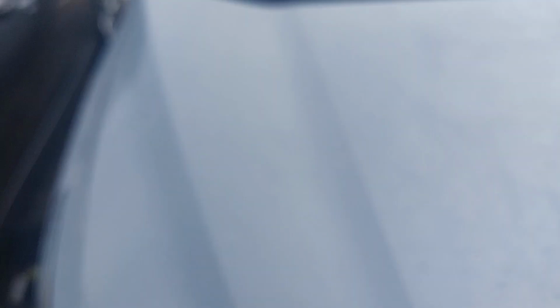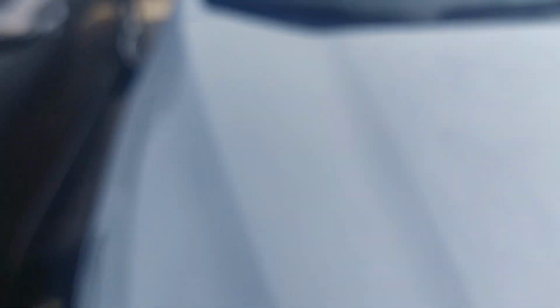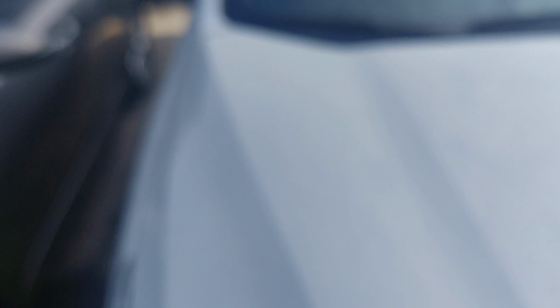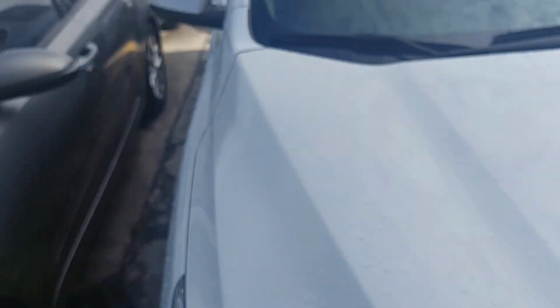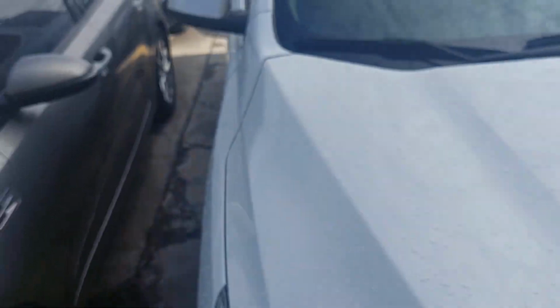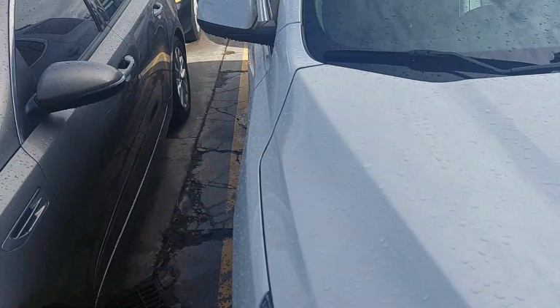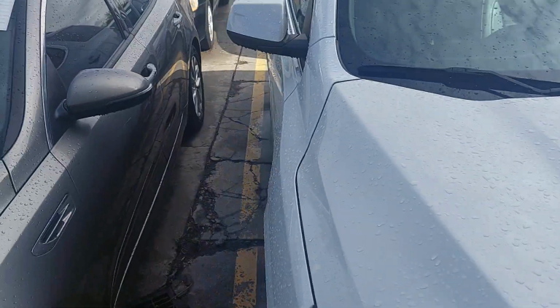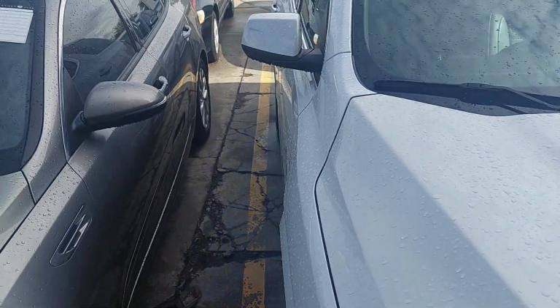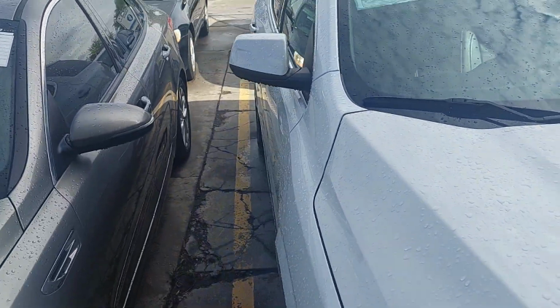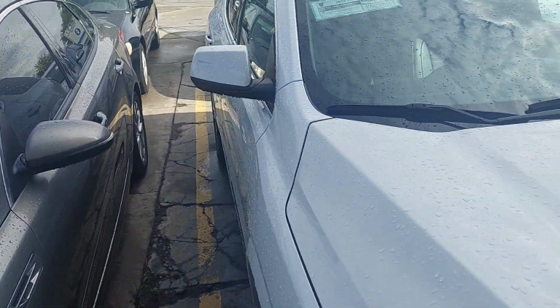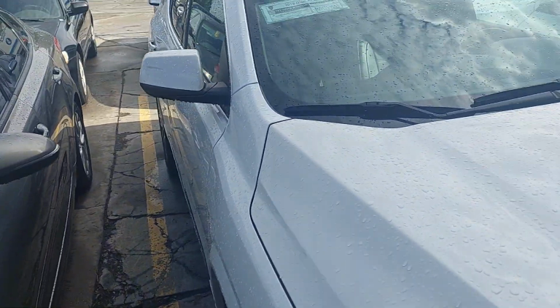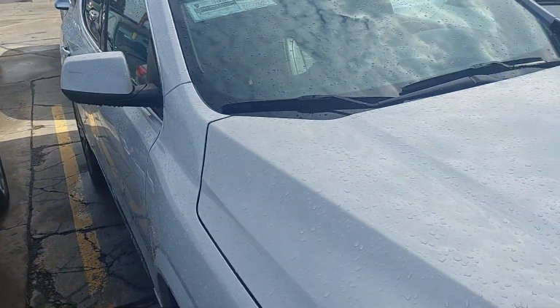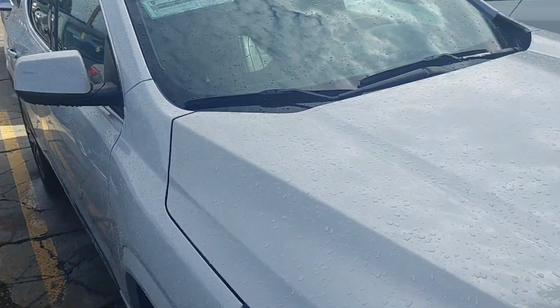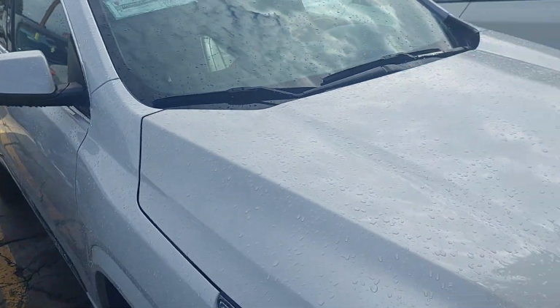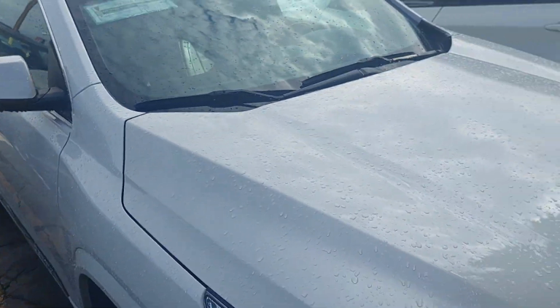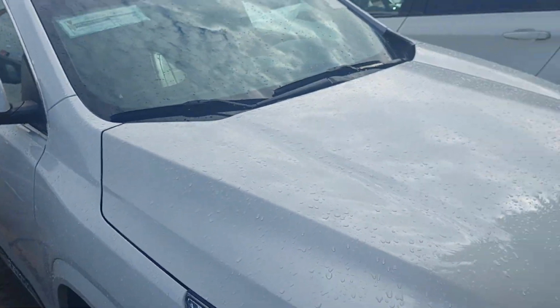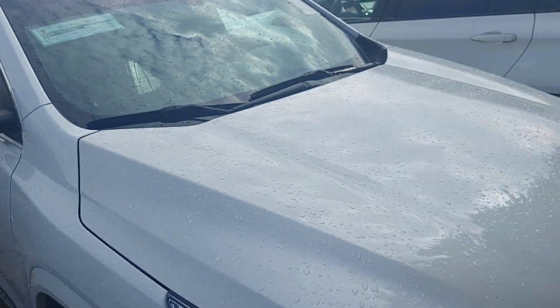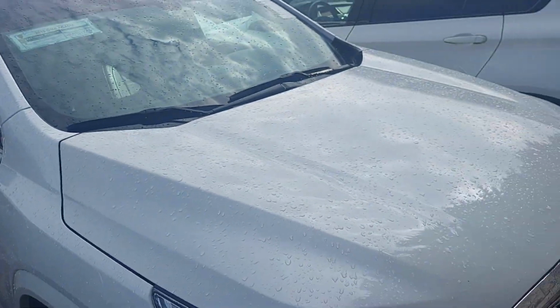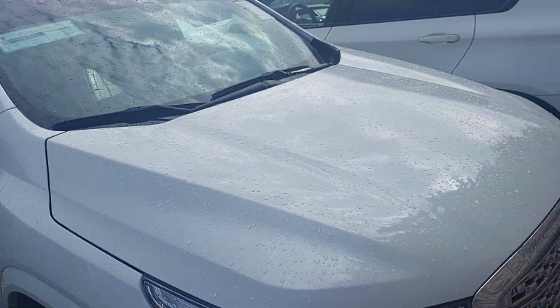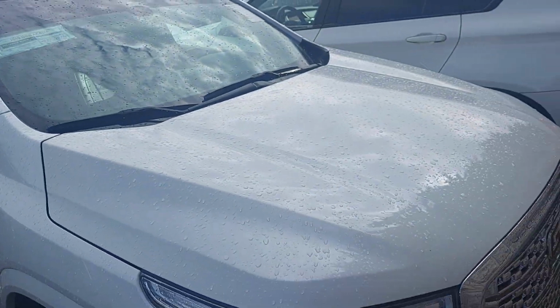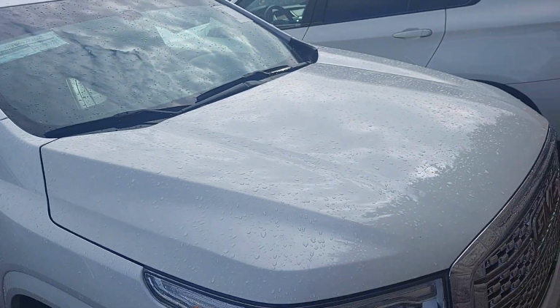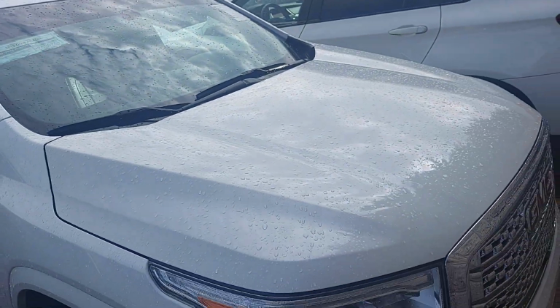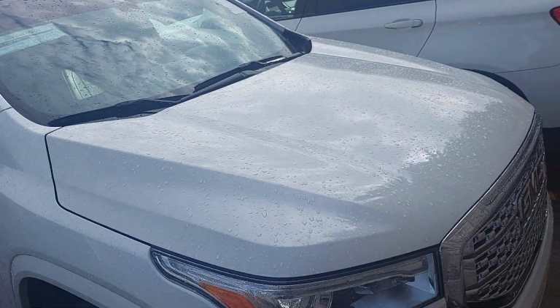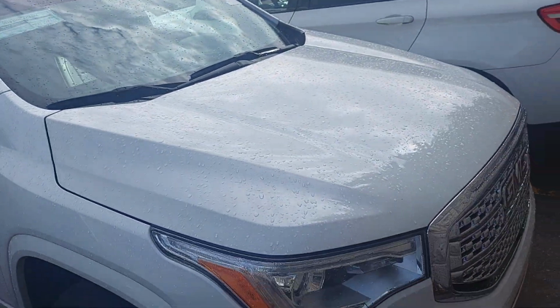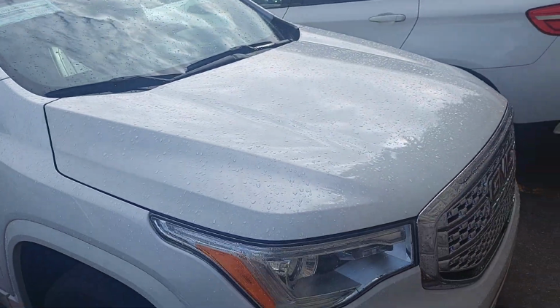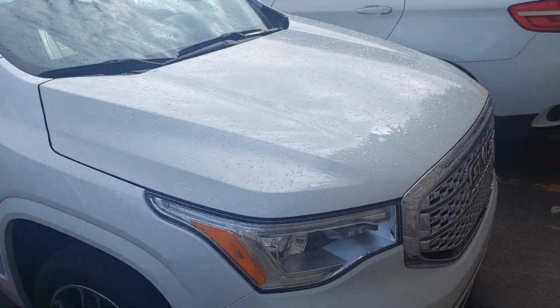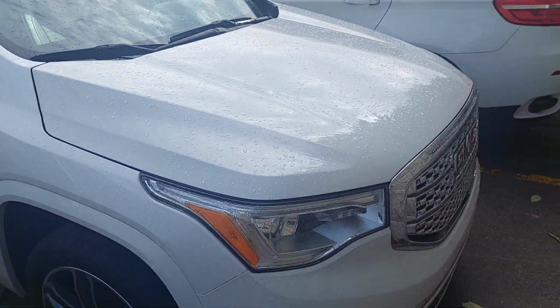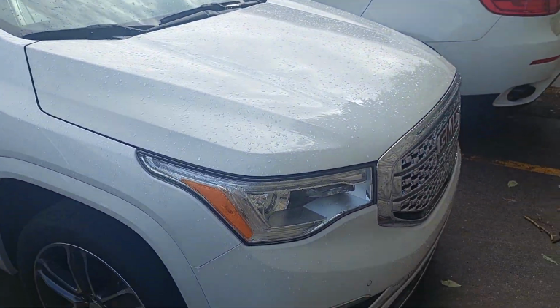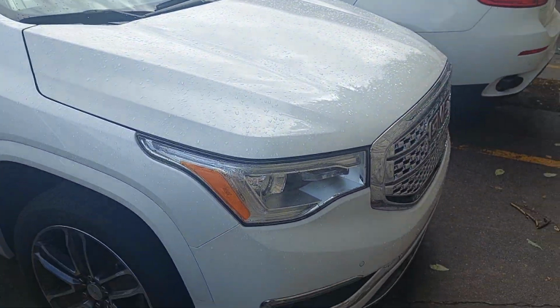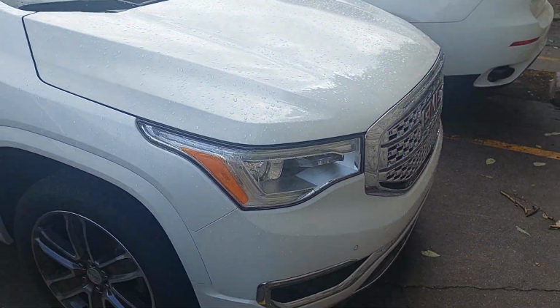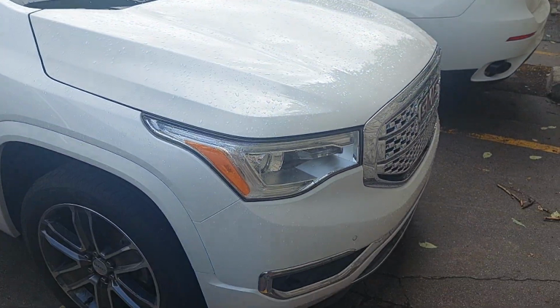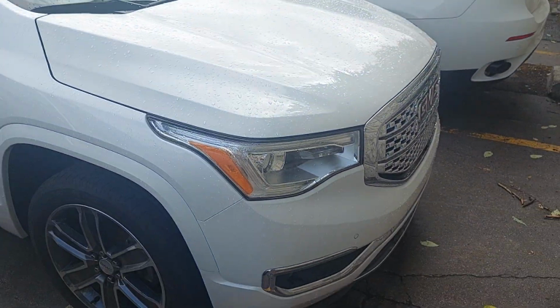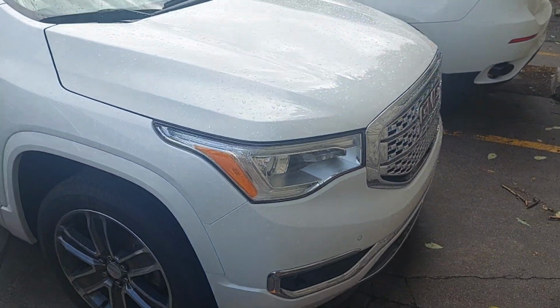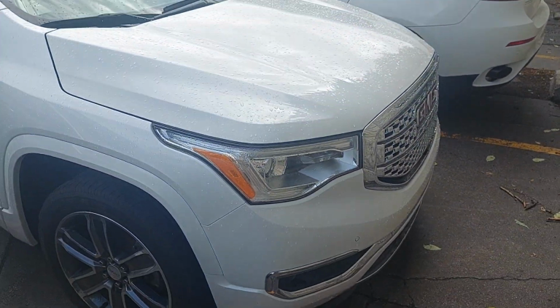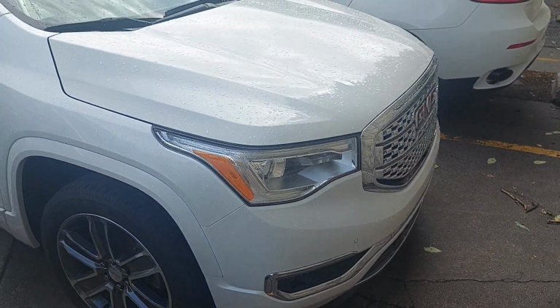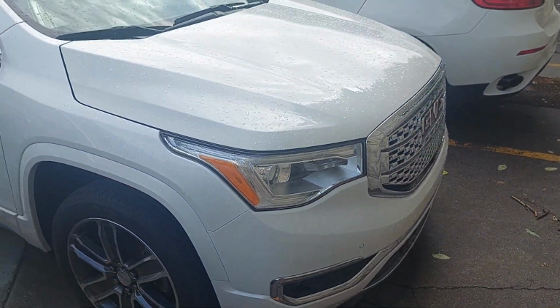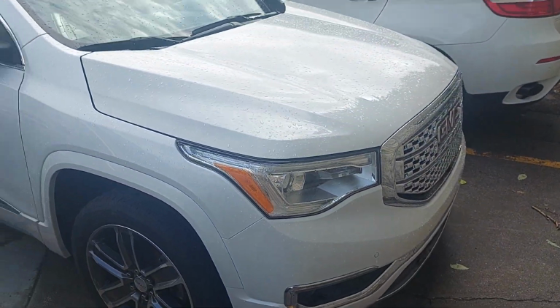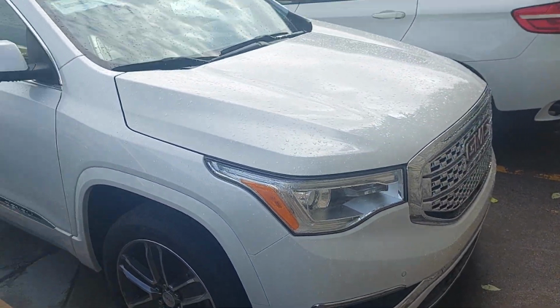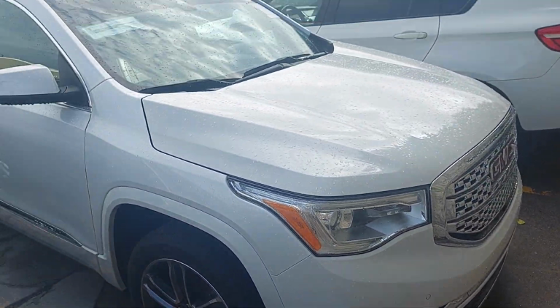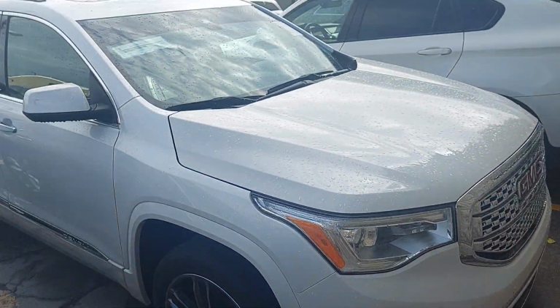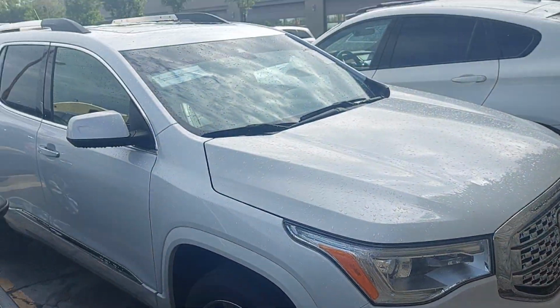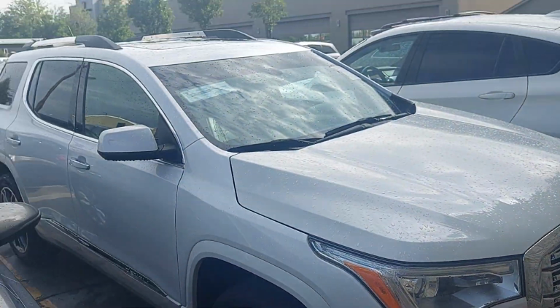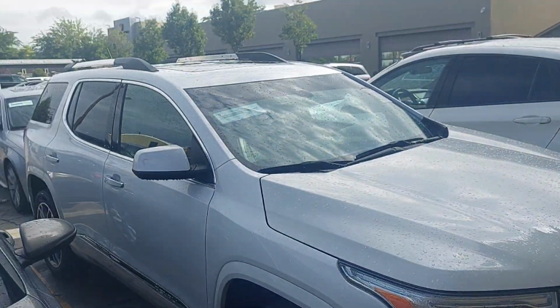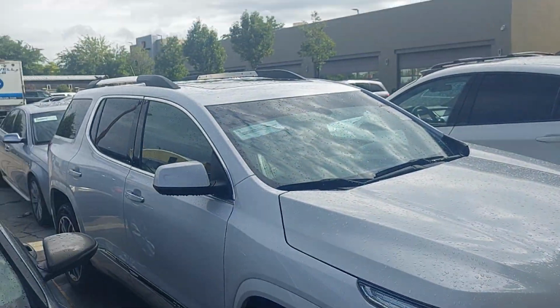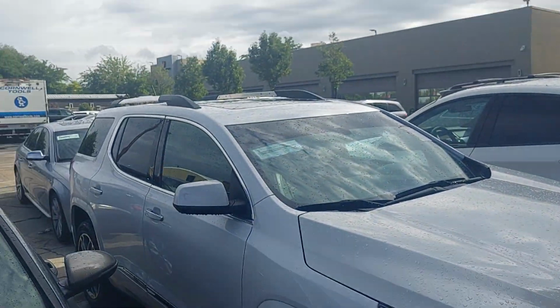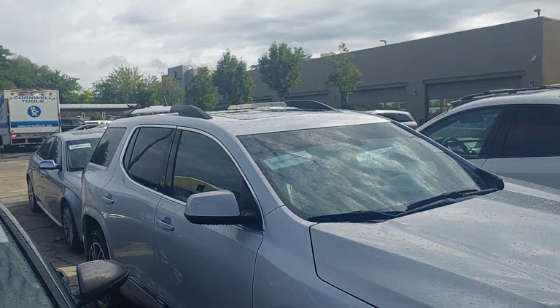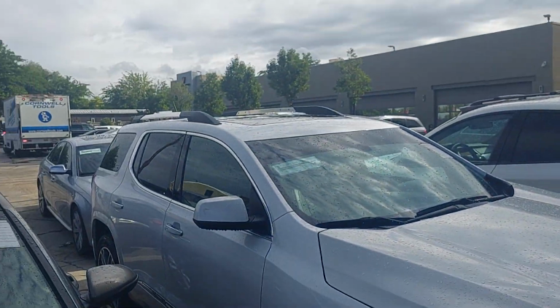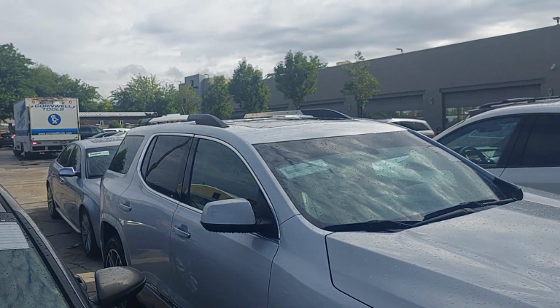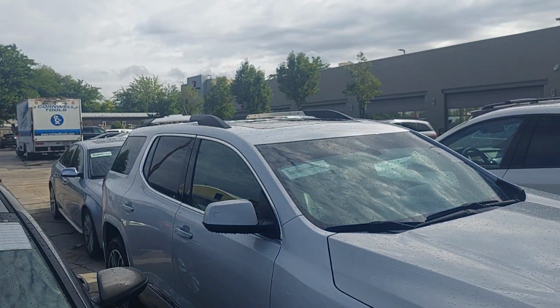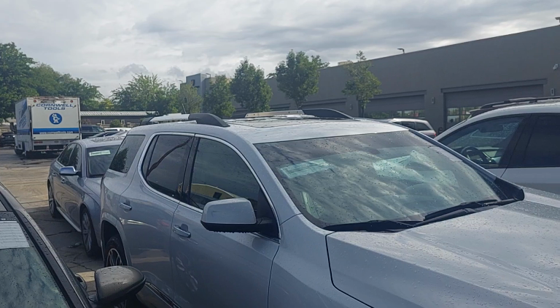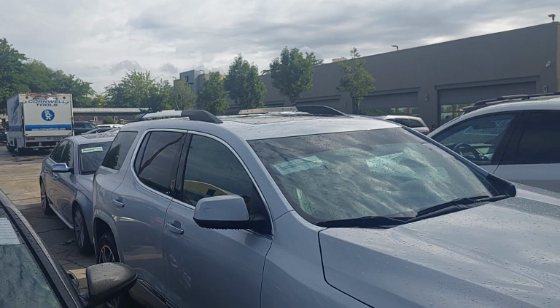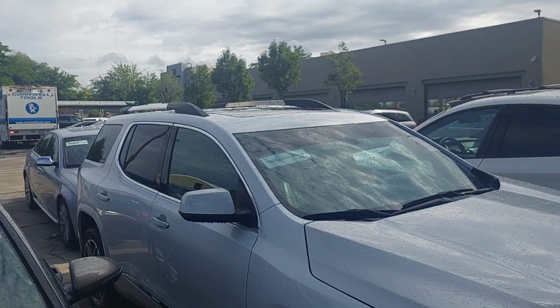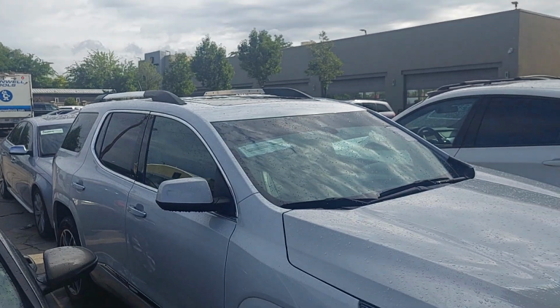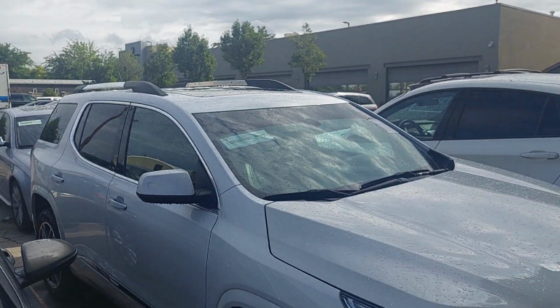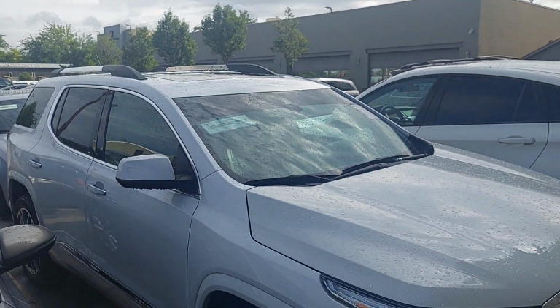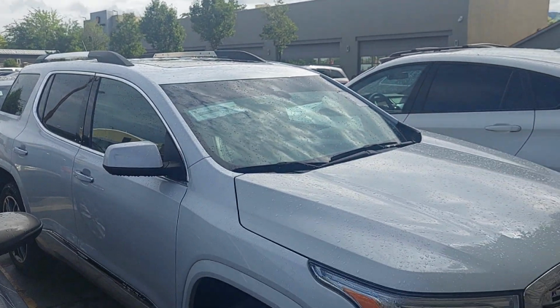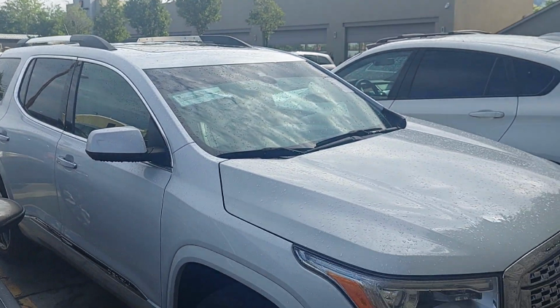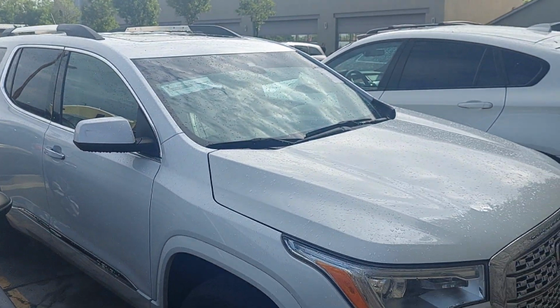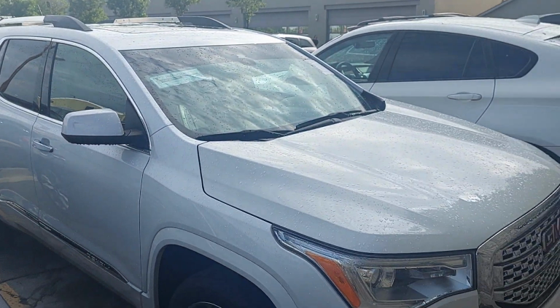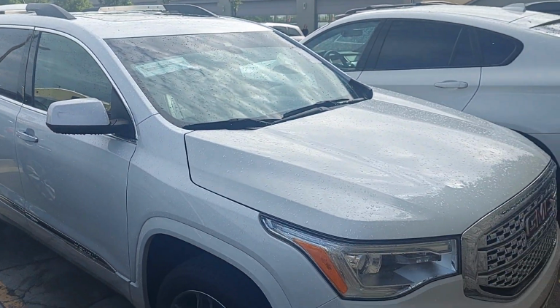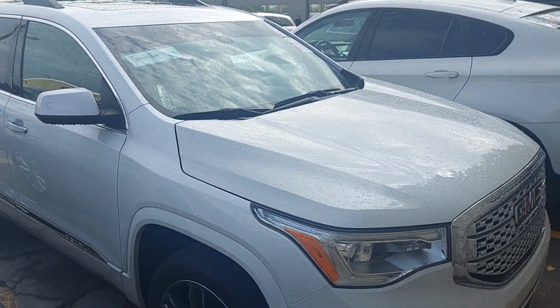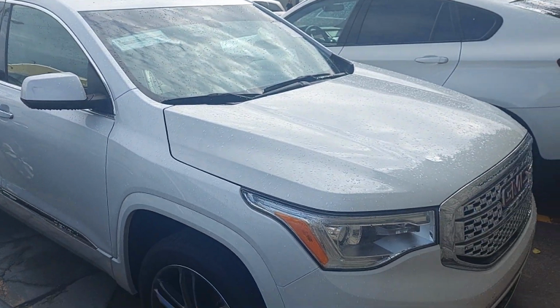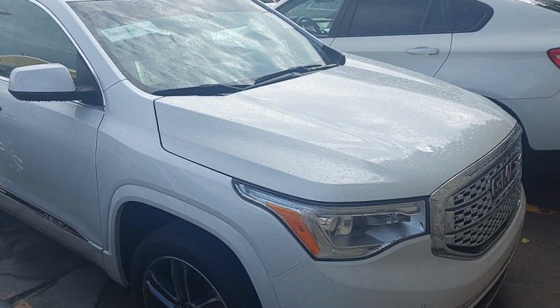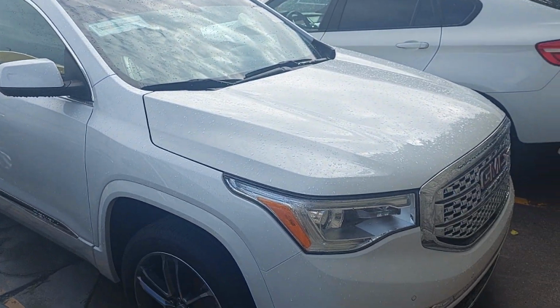If there's anything more specific you have questions about or want to see, just let me know. As of now, this is your new Acadia.